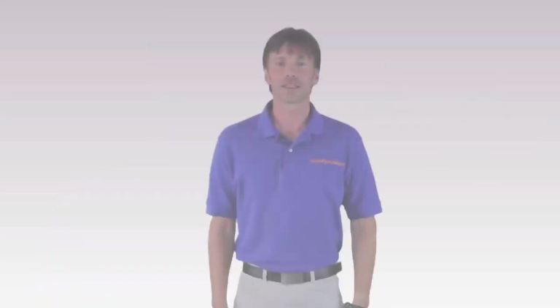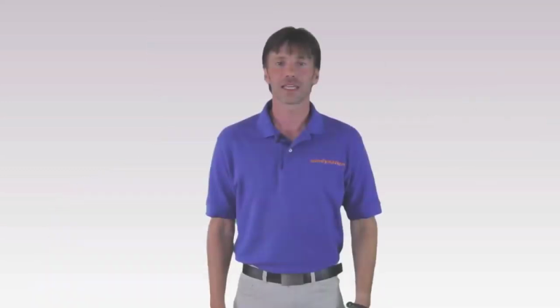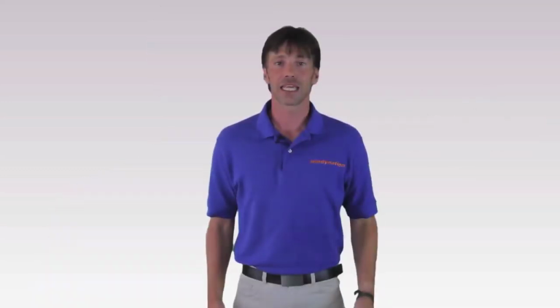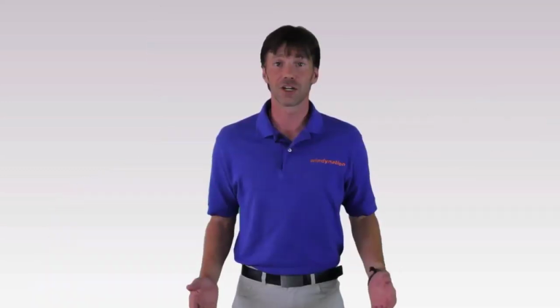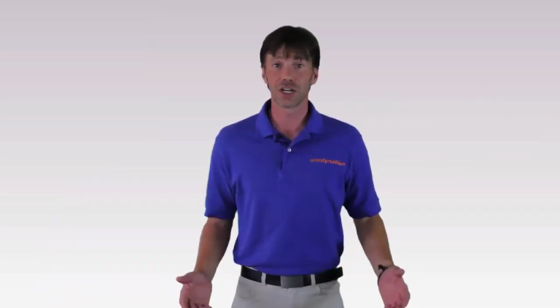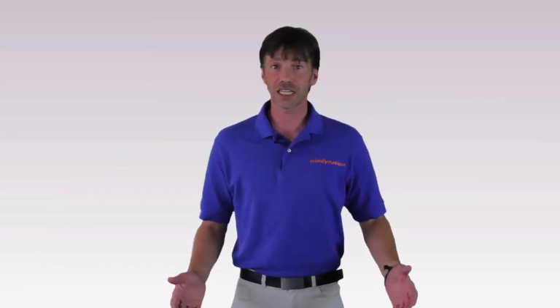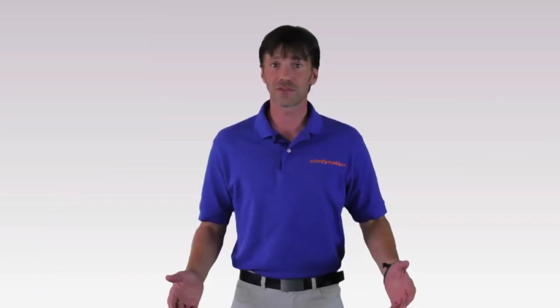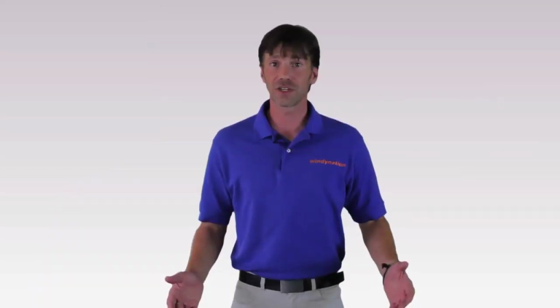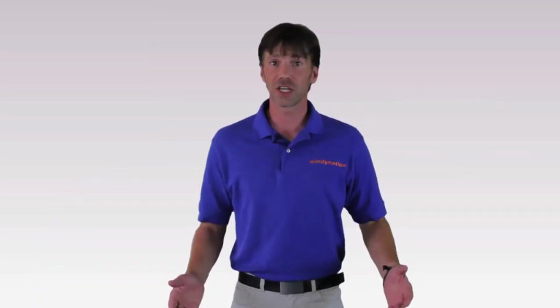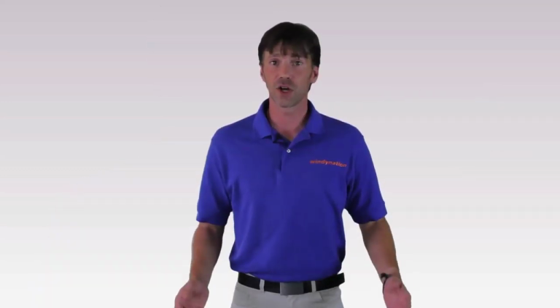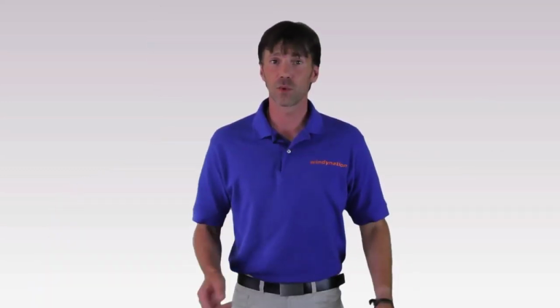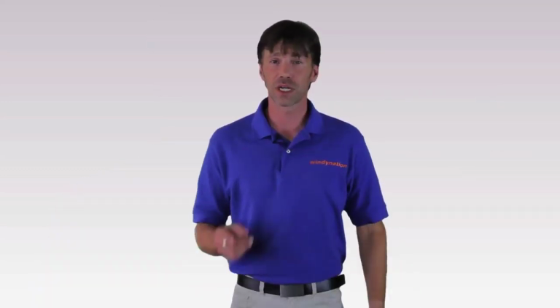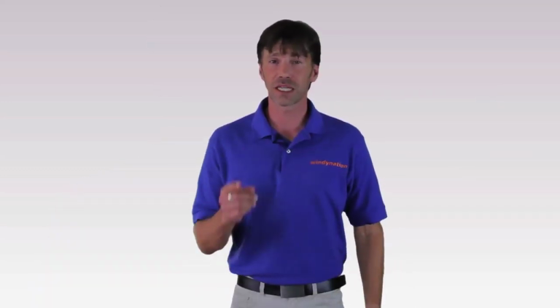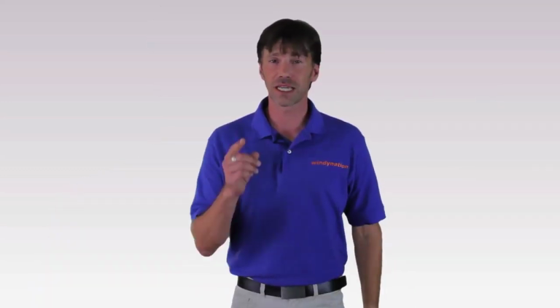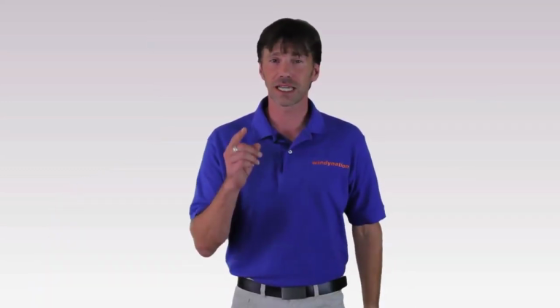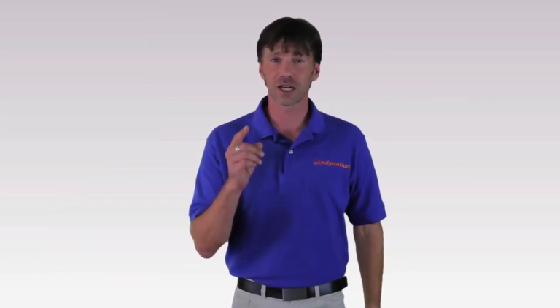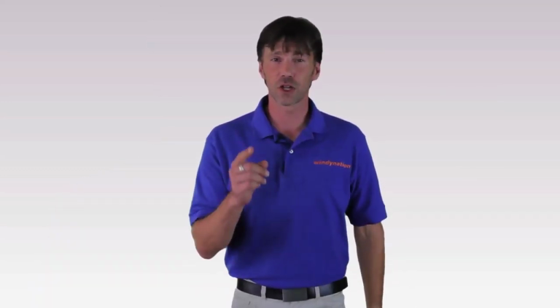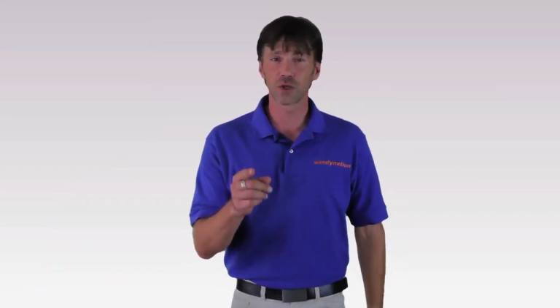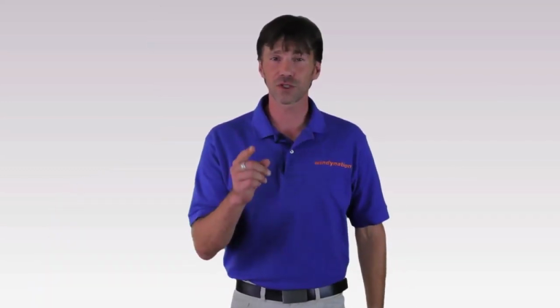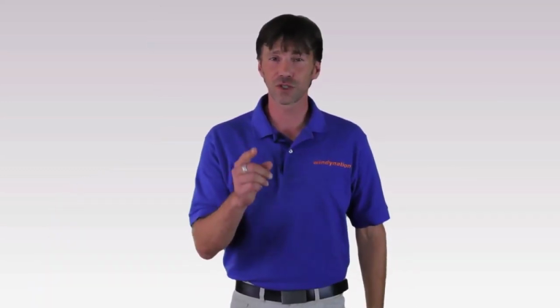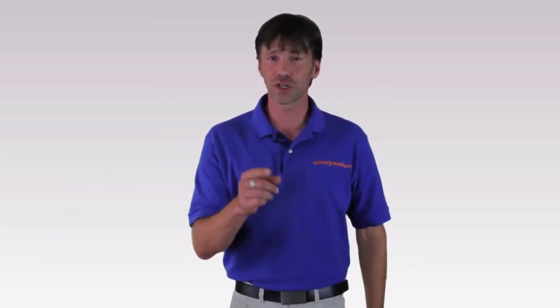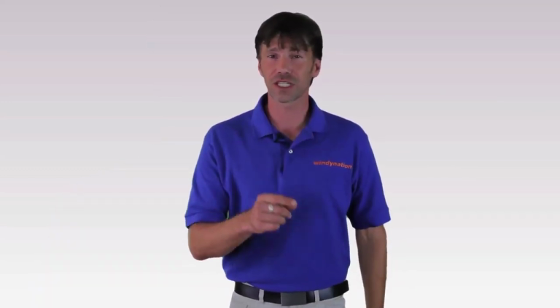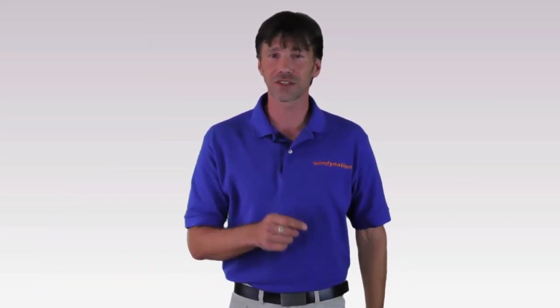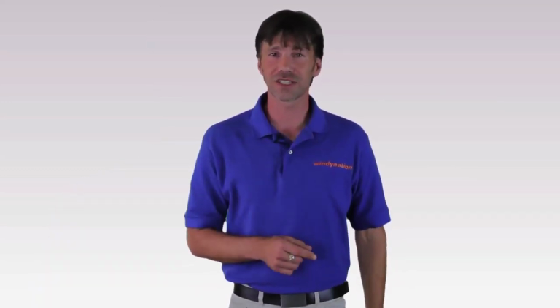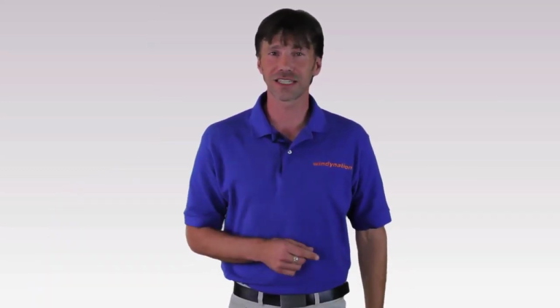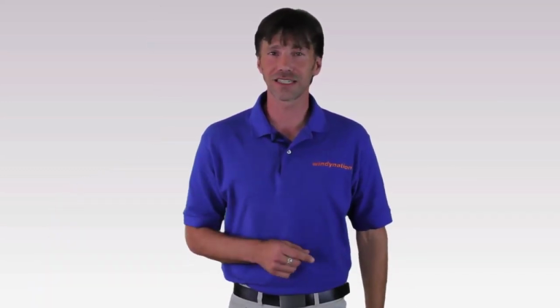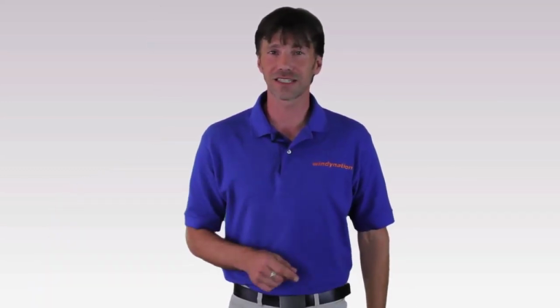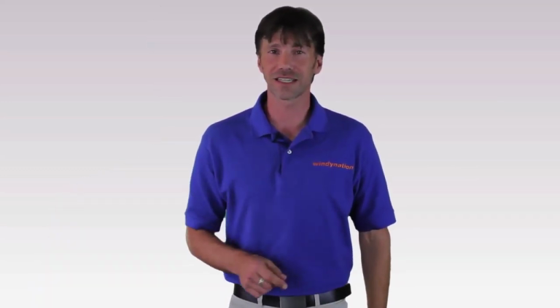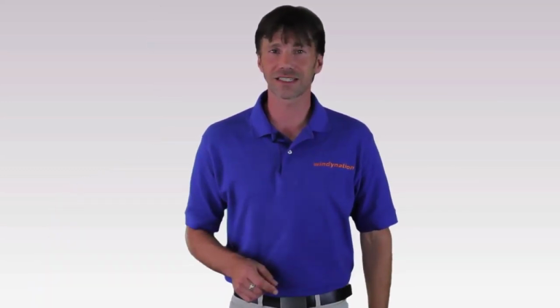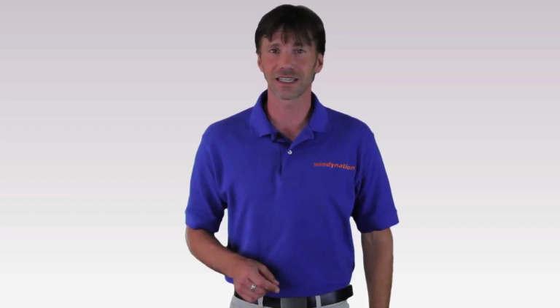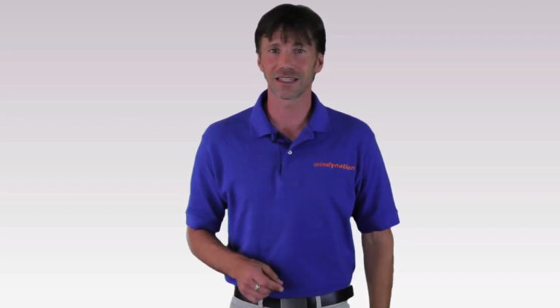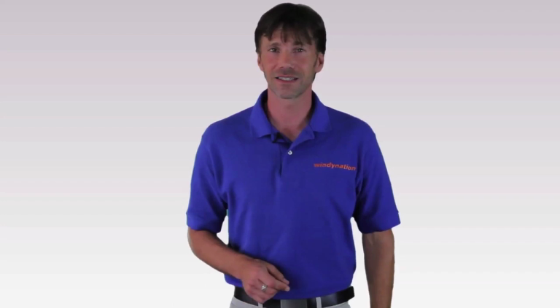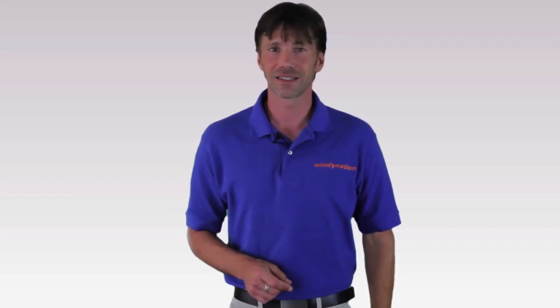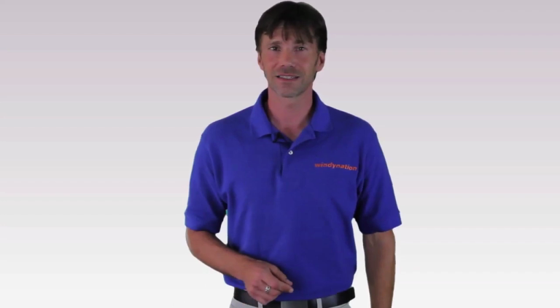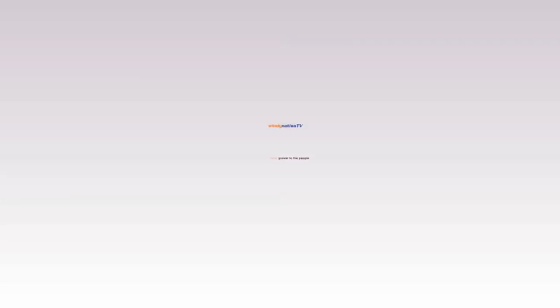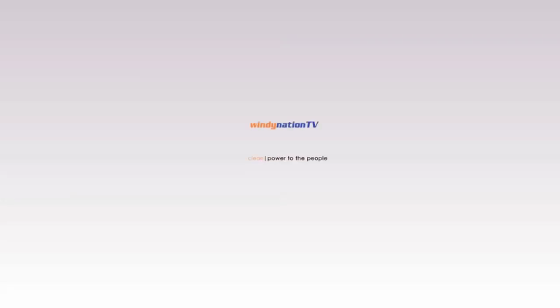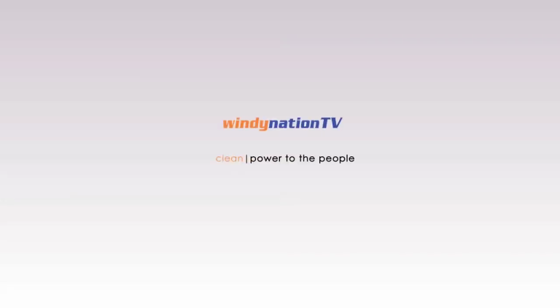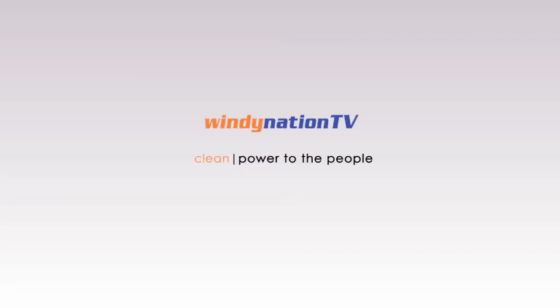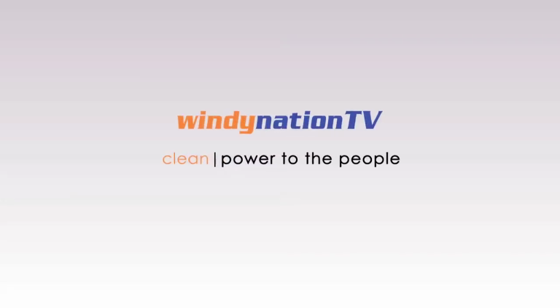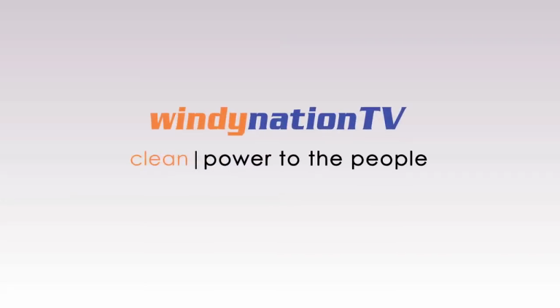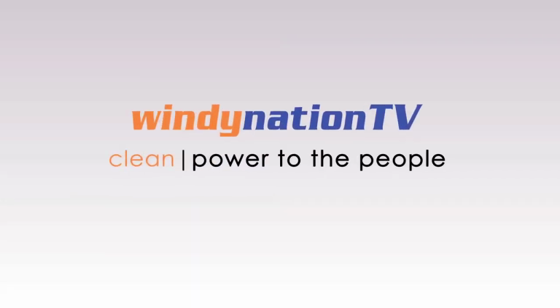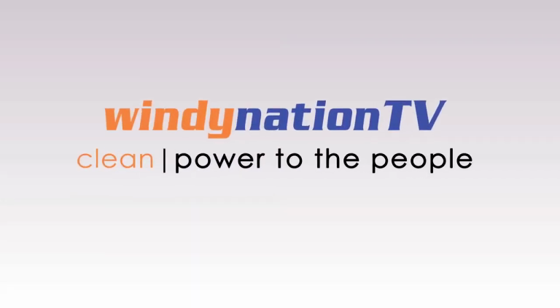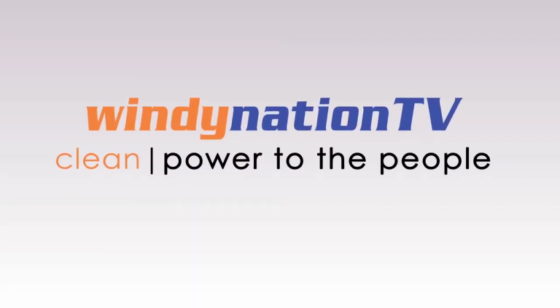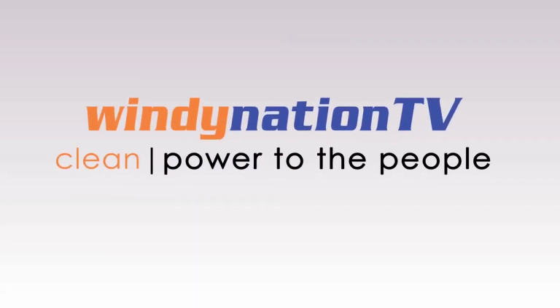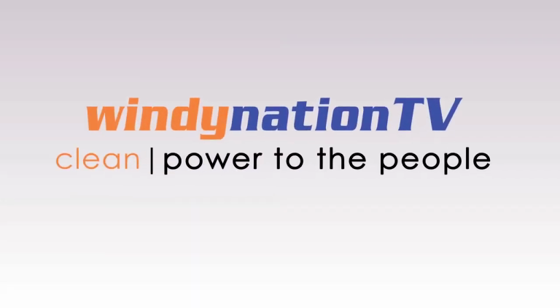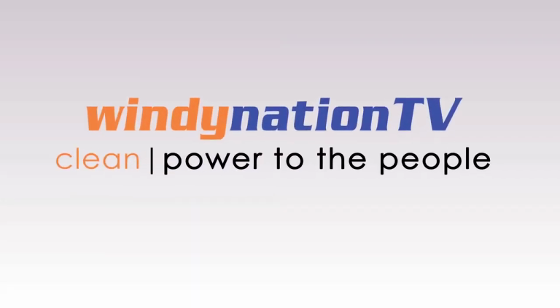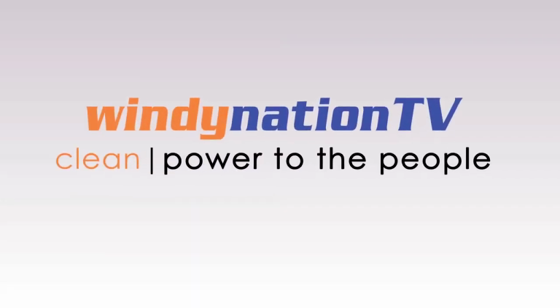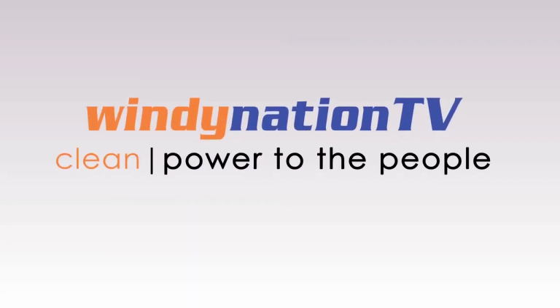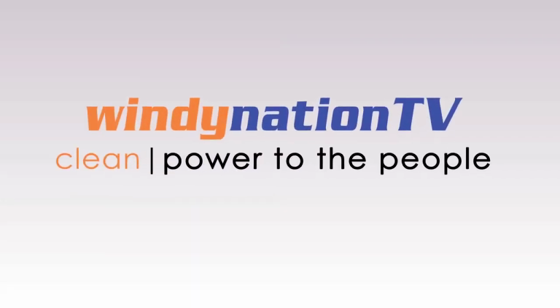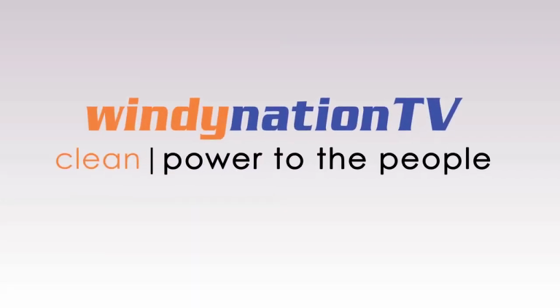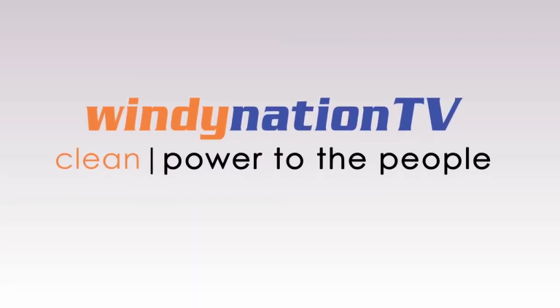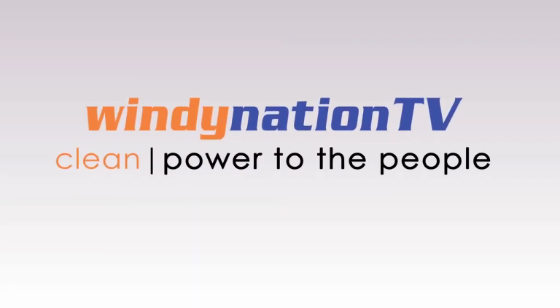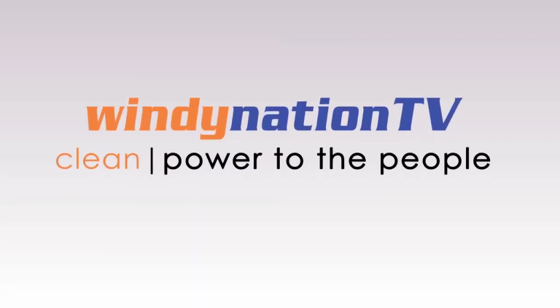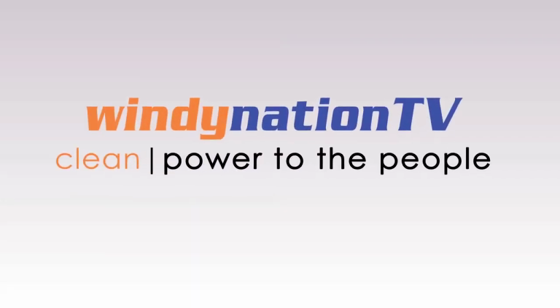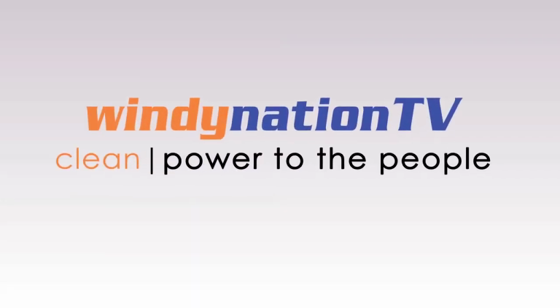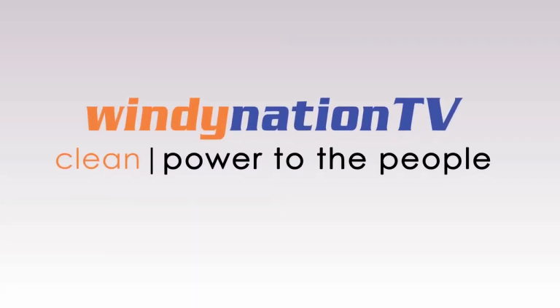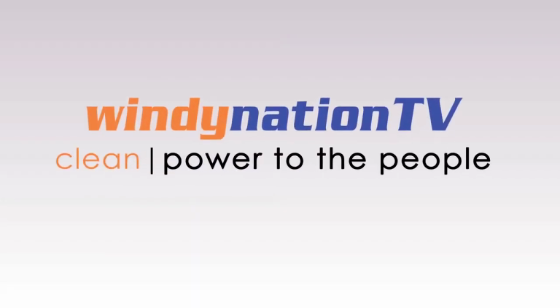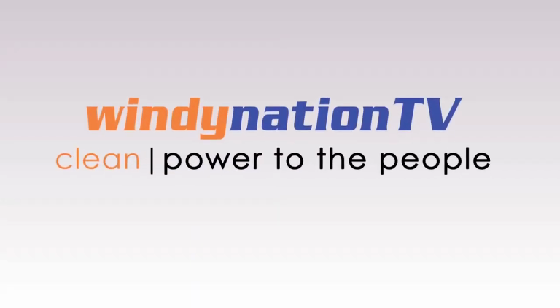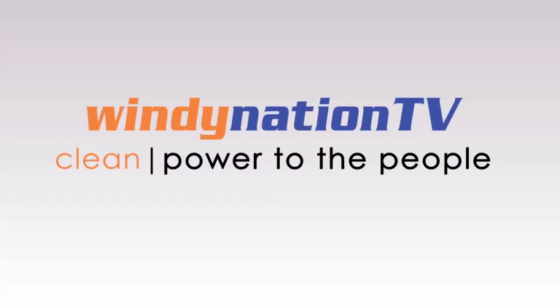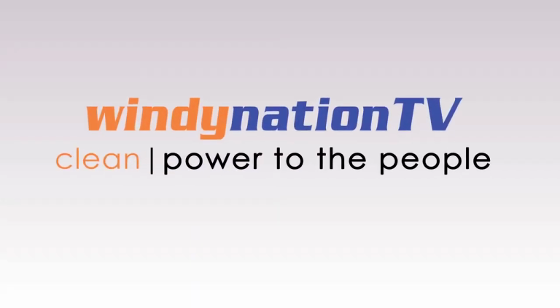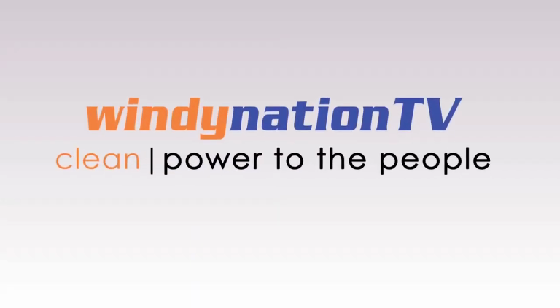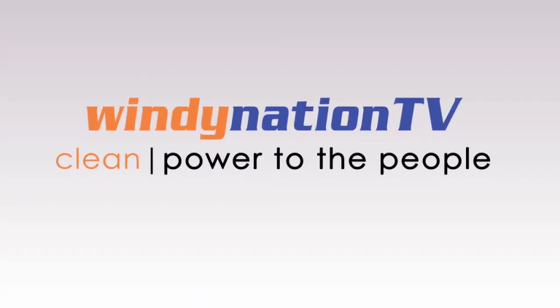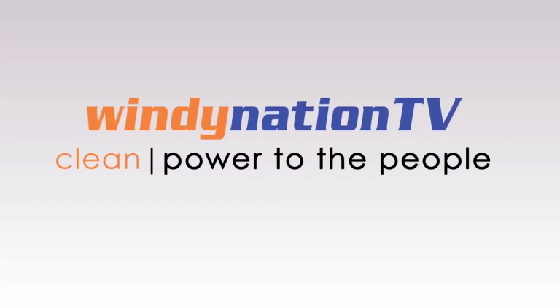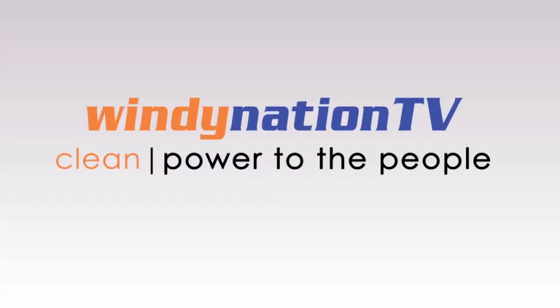In our next video, we're going to take a closer look at the C-60. Windynation.com. Clean power to the people.